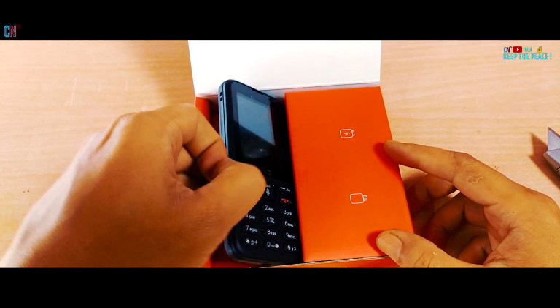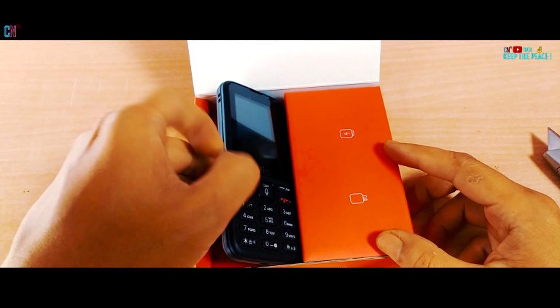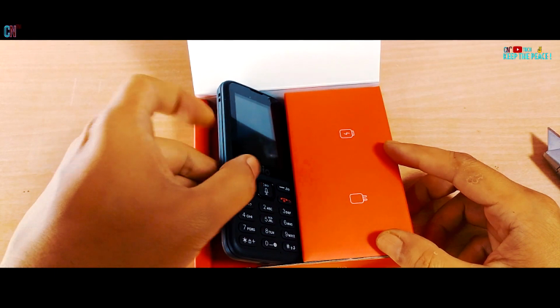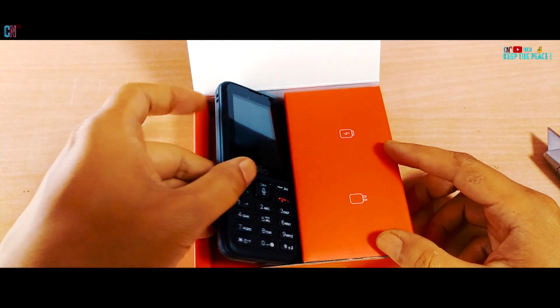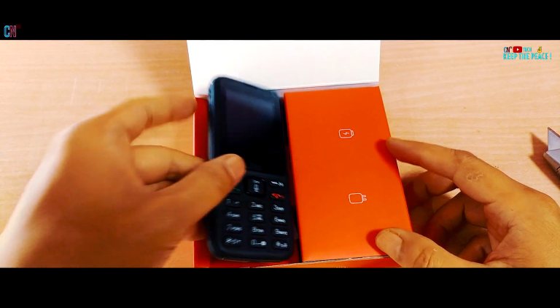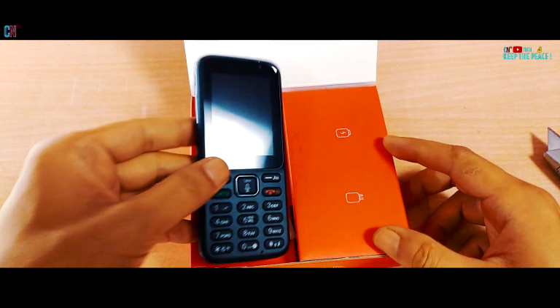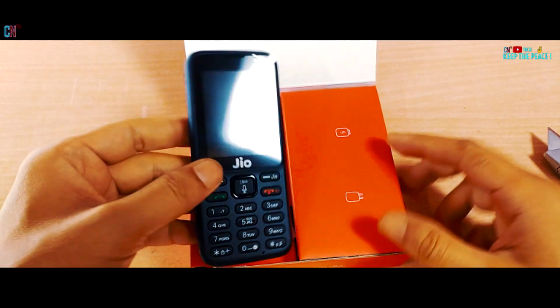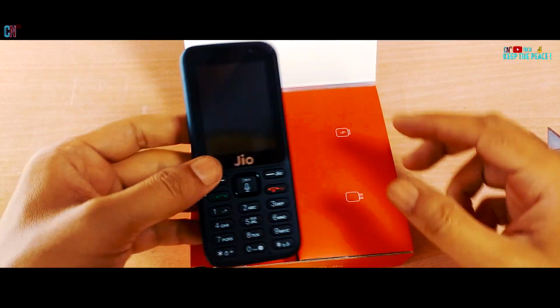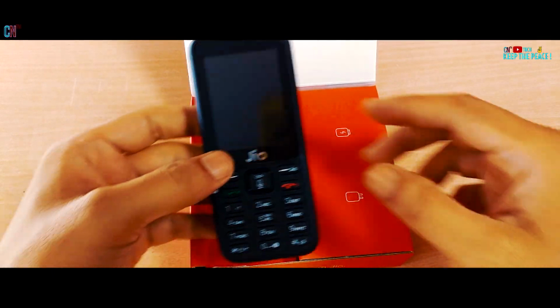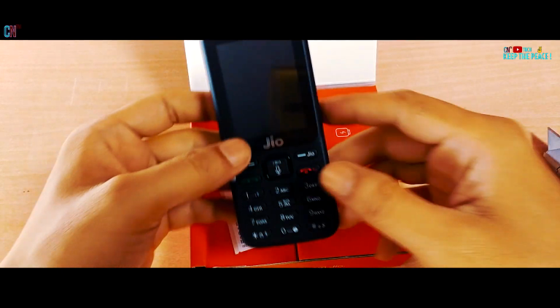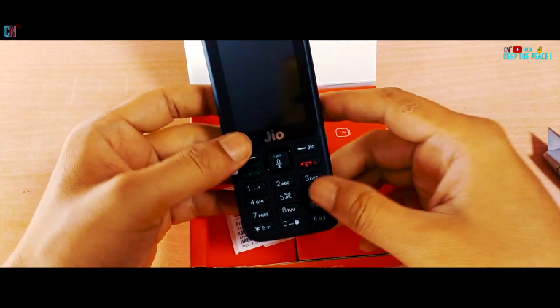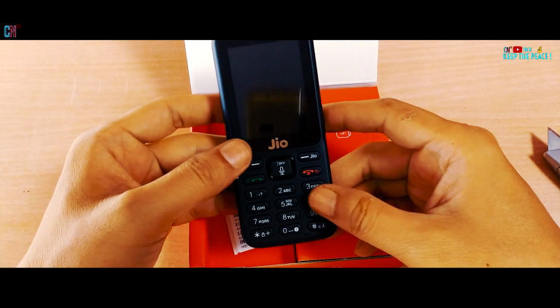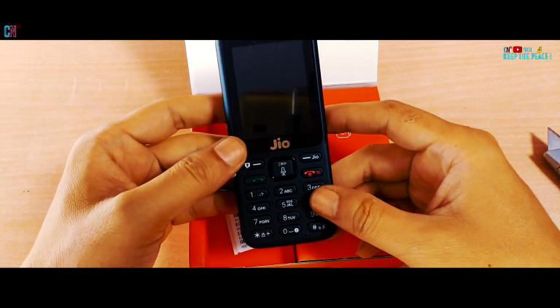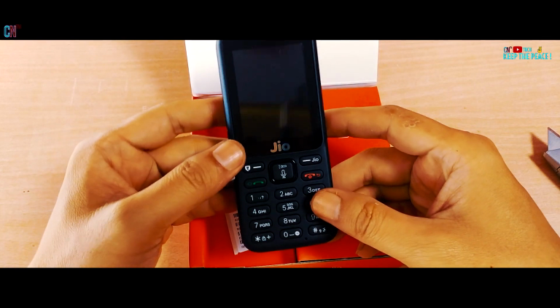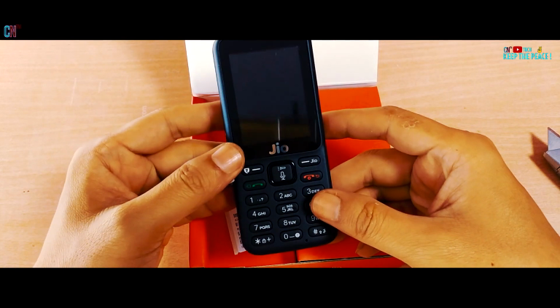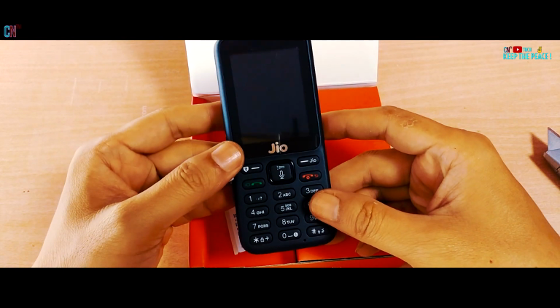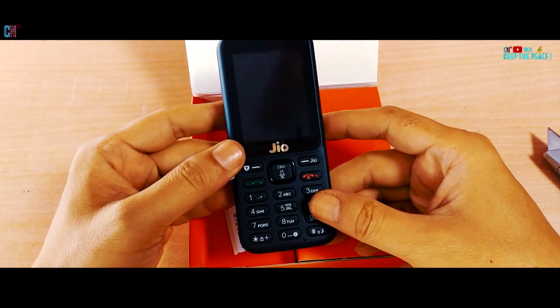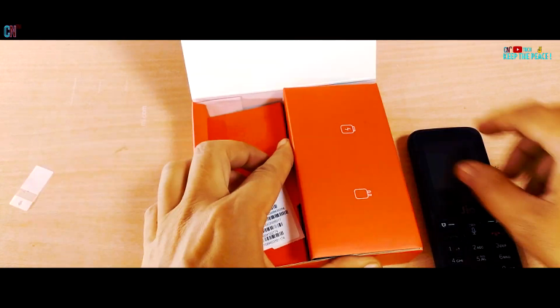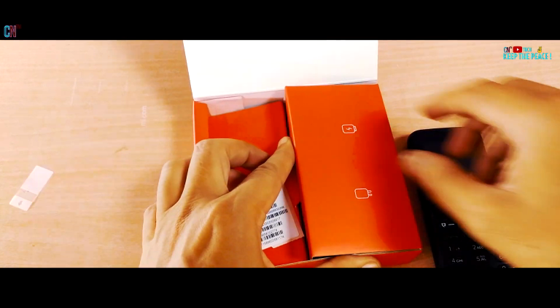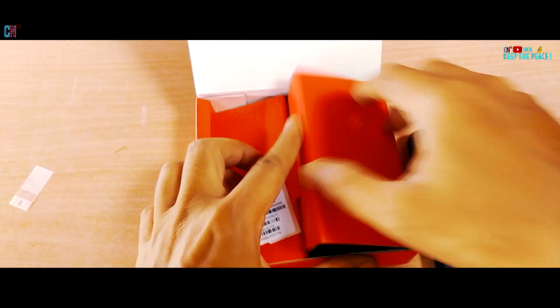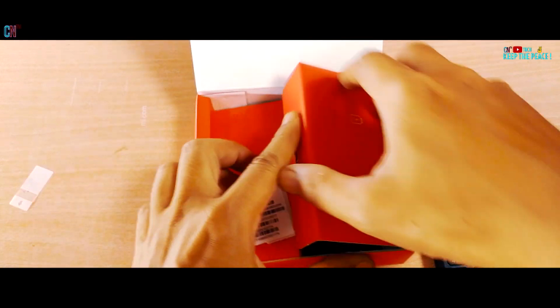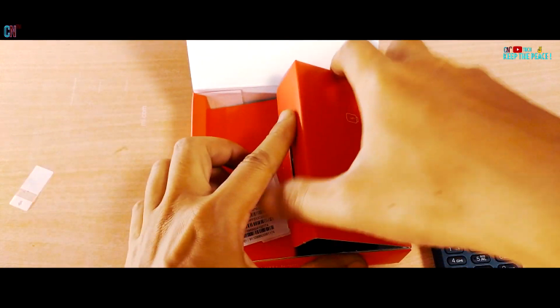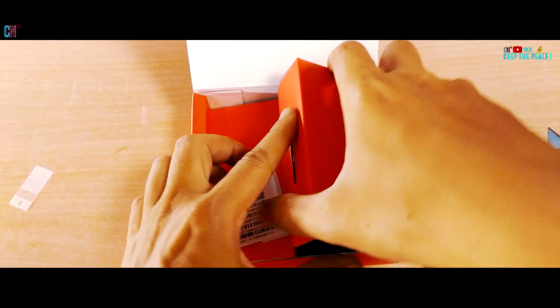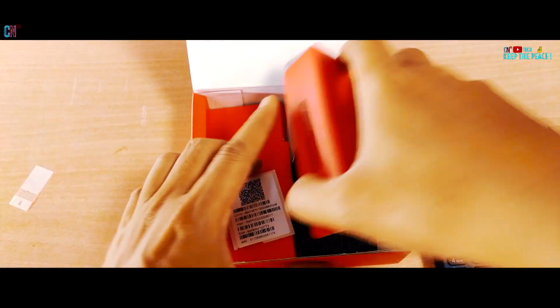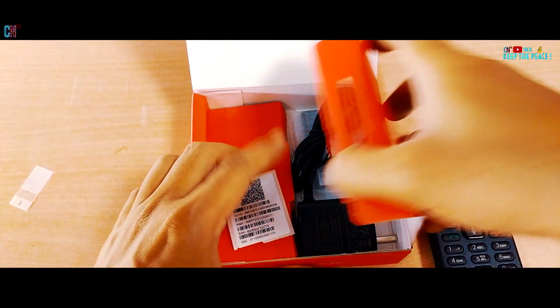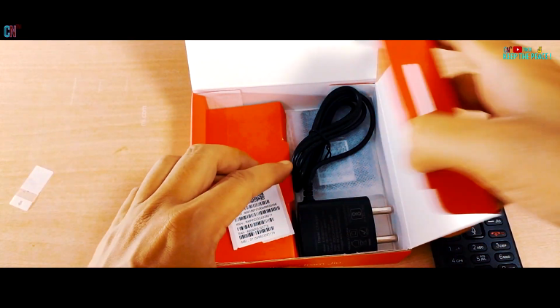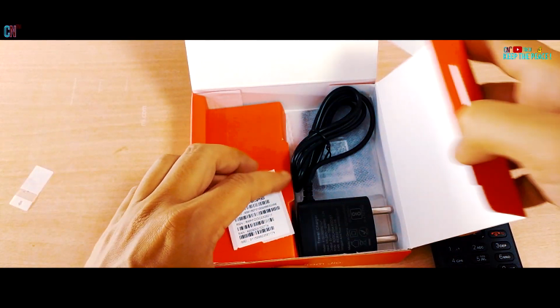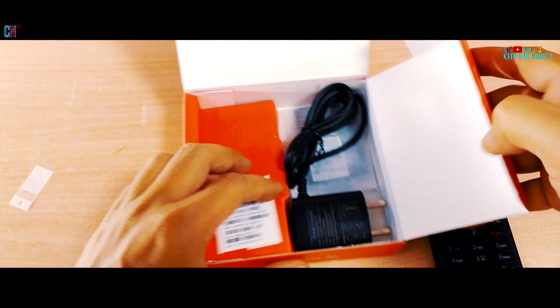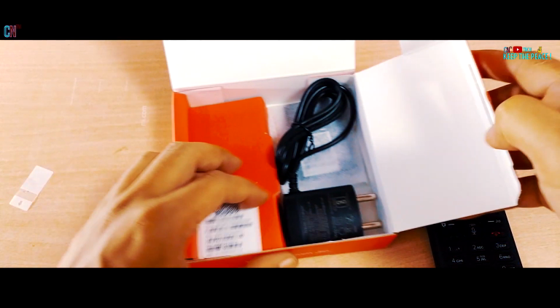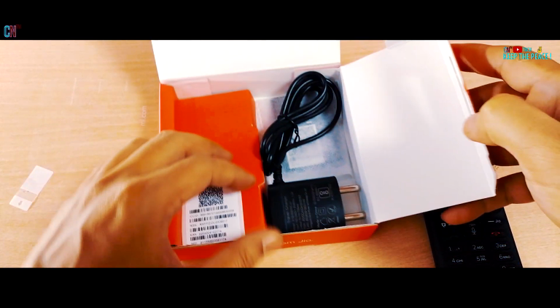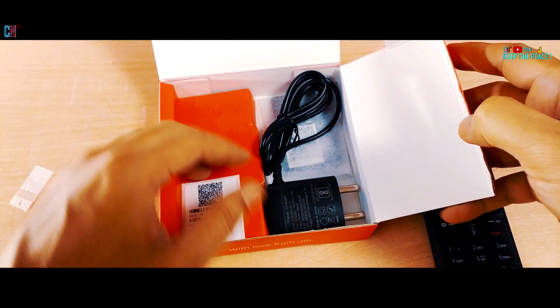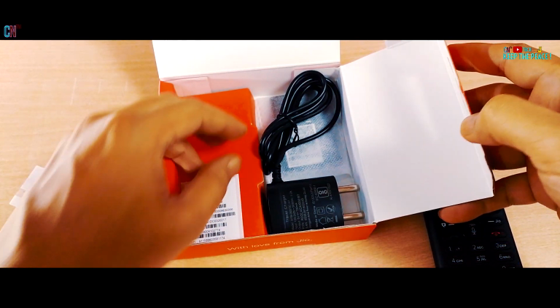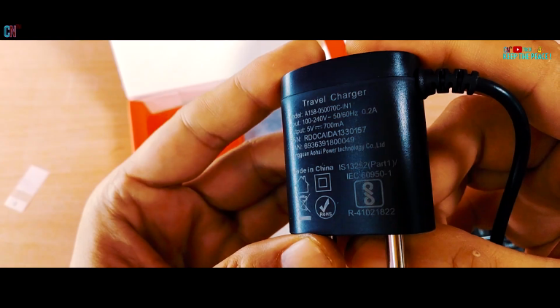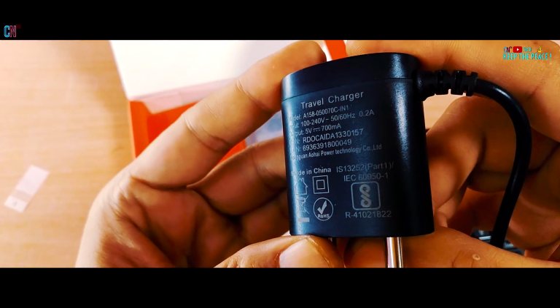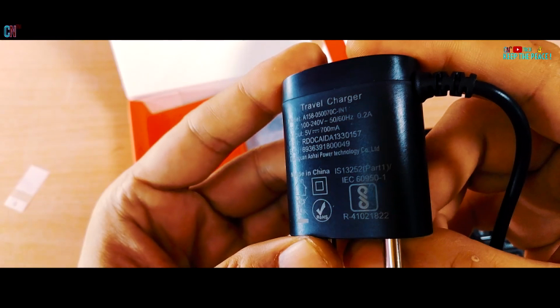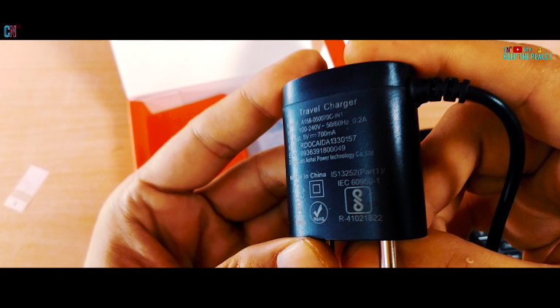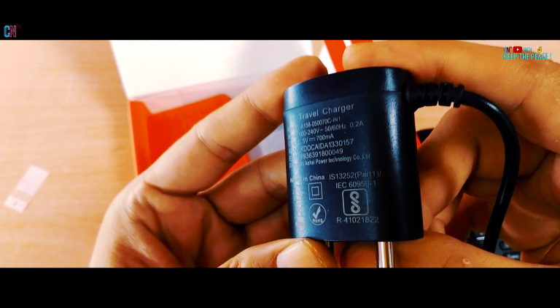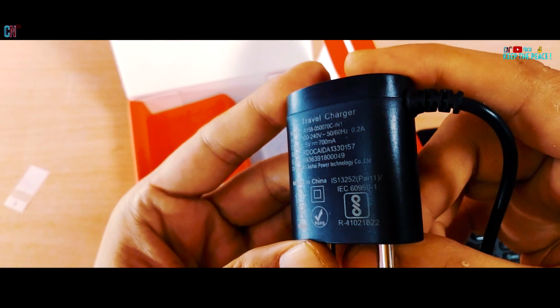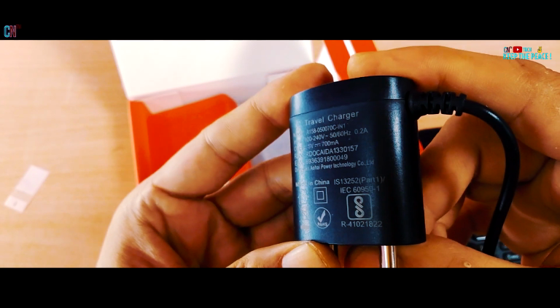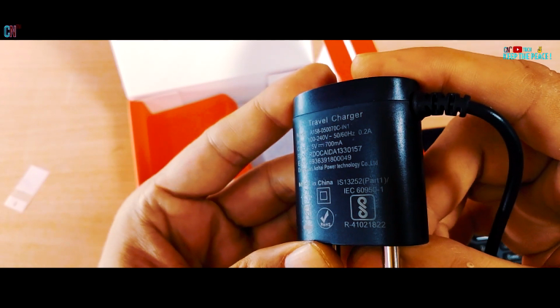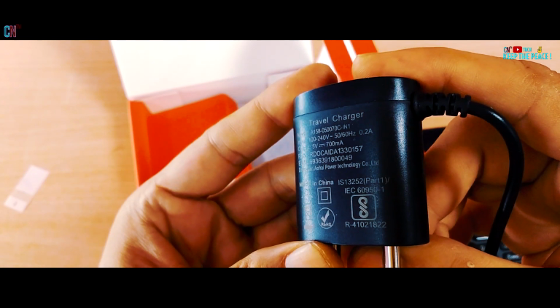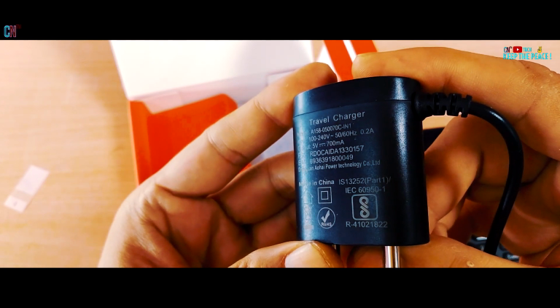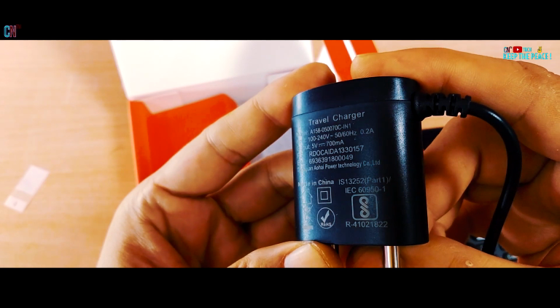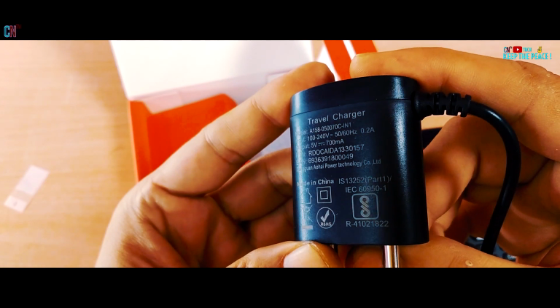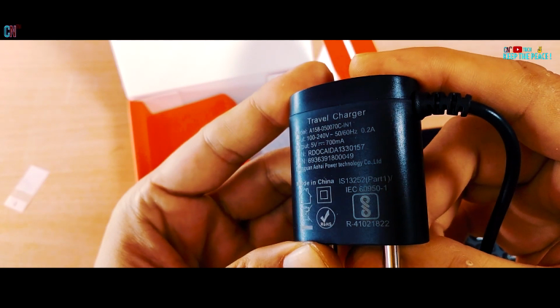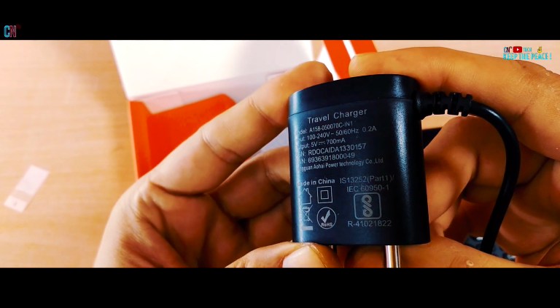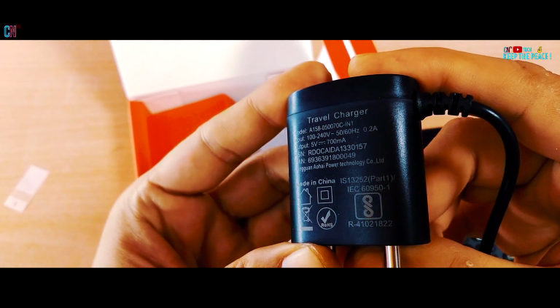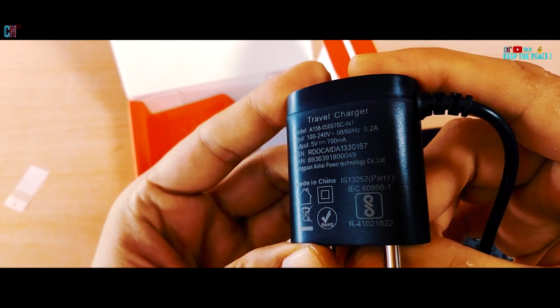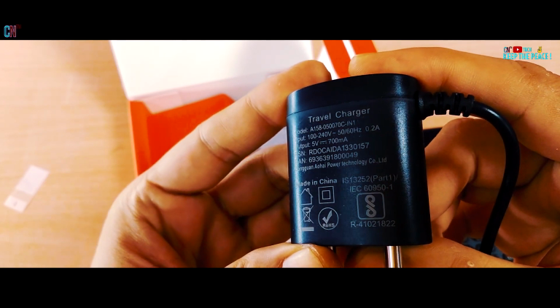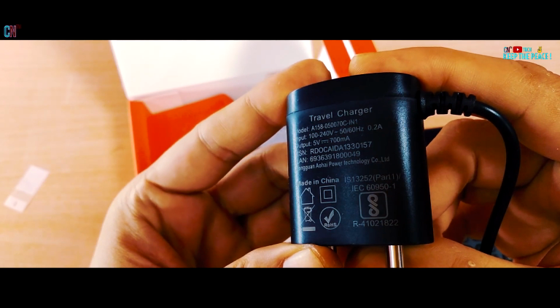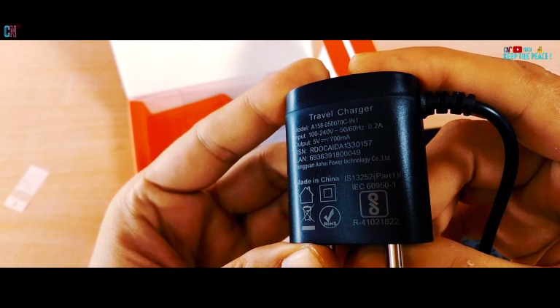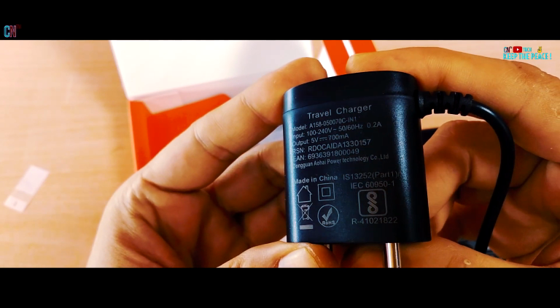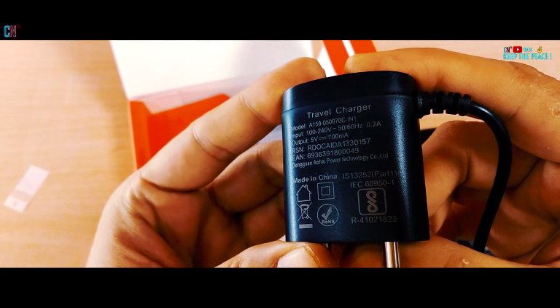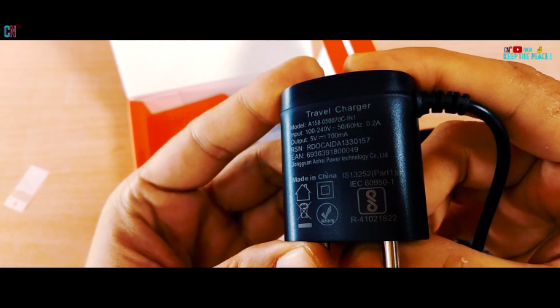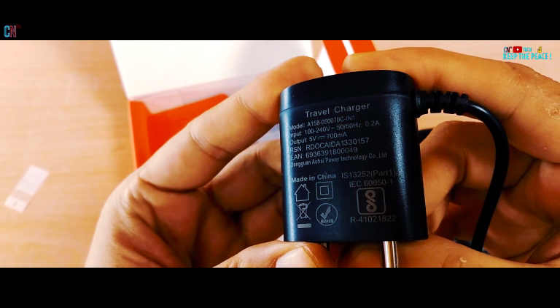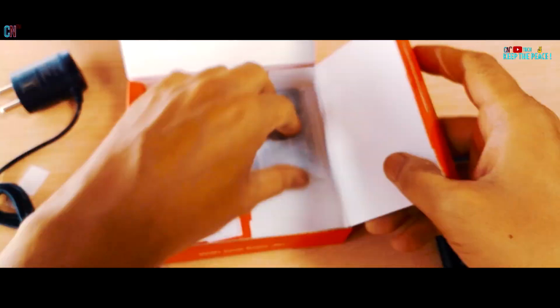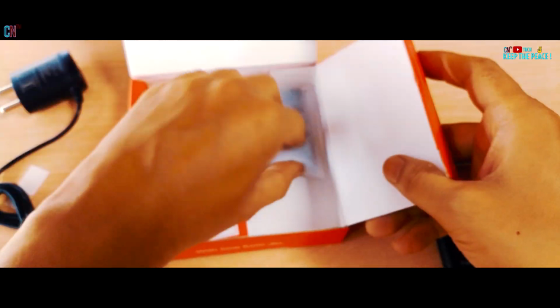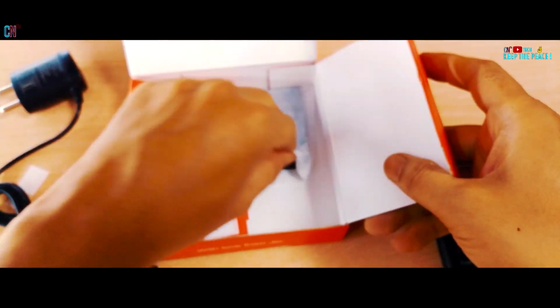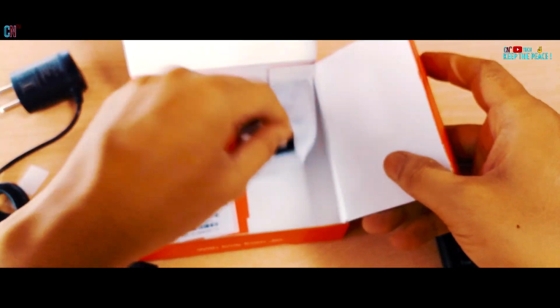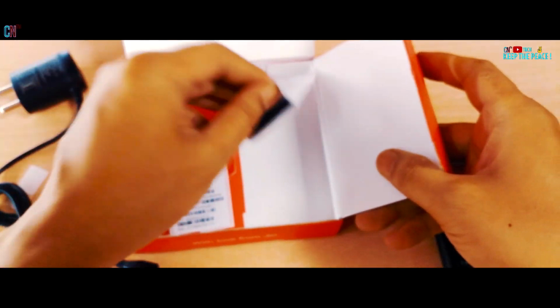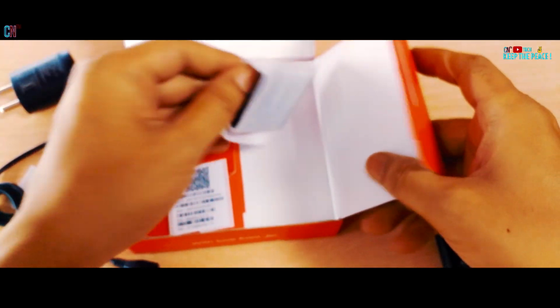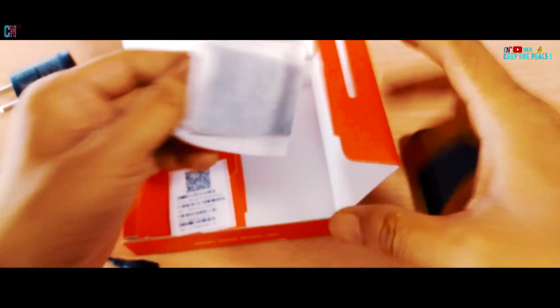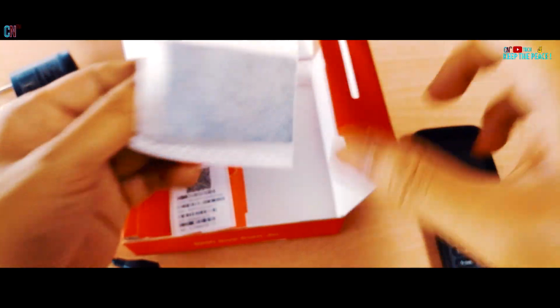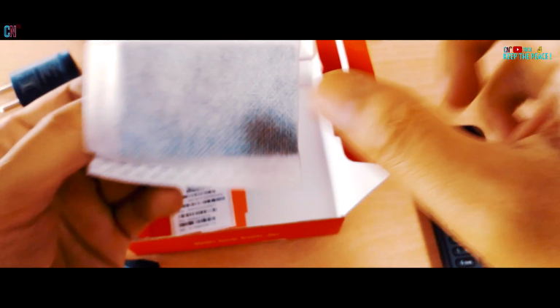On opening up the box, first you'll find the Jio Phone itself, a 5V battery charger, and a 2000mAh battery.